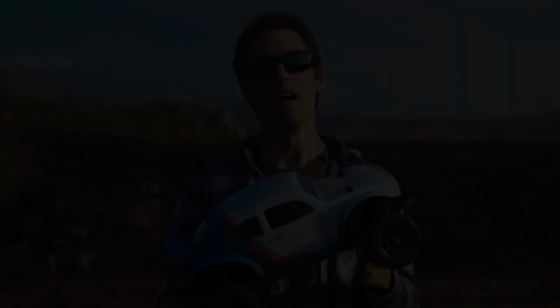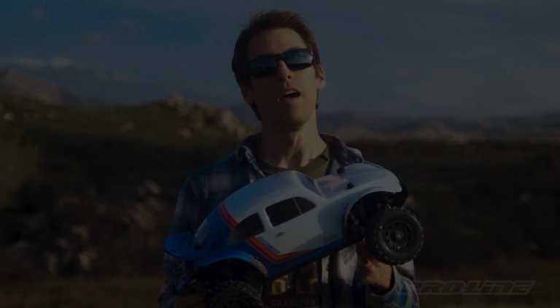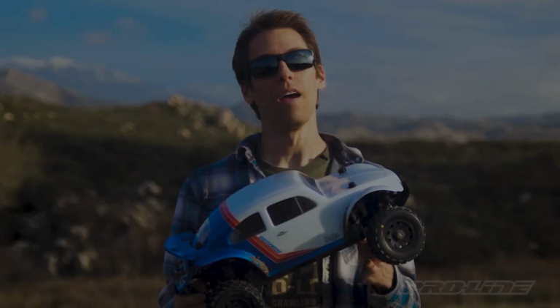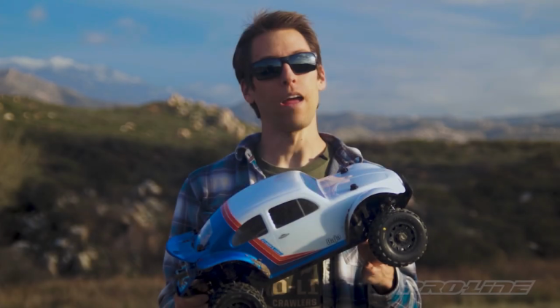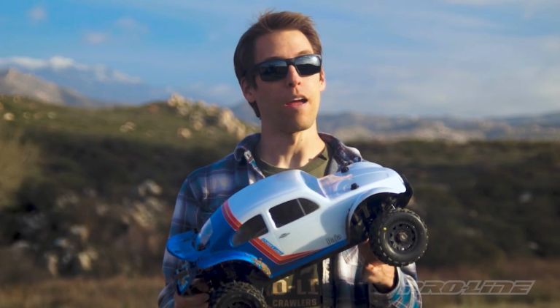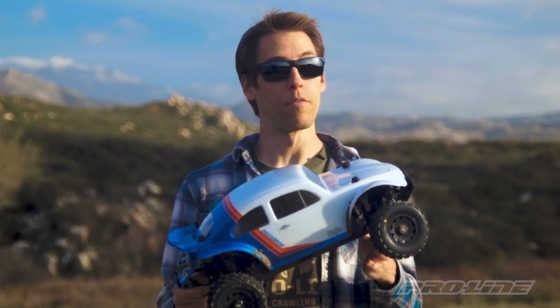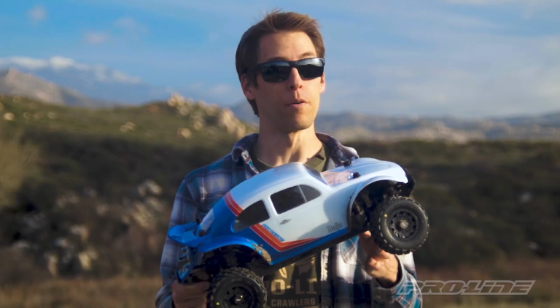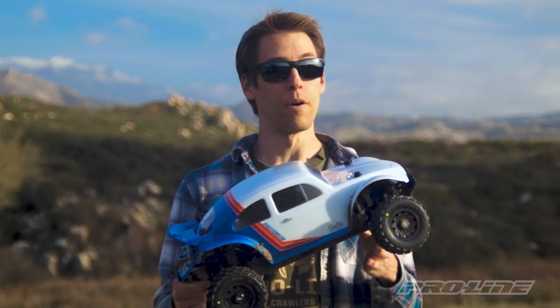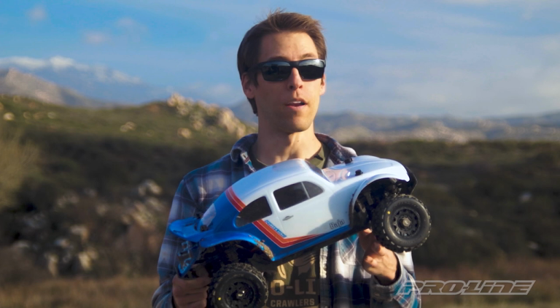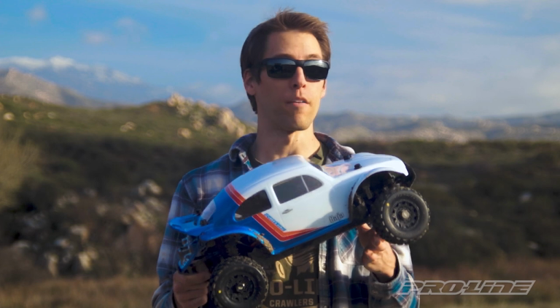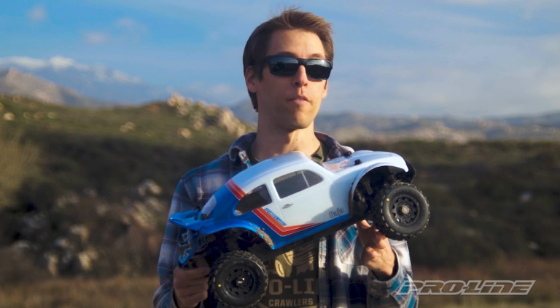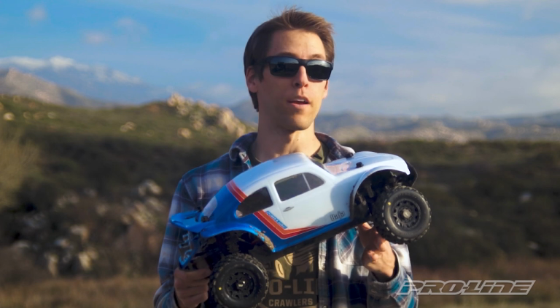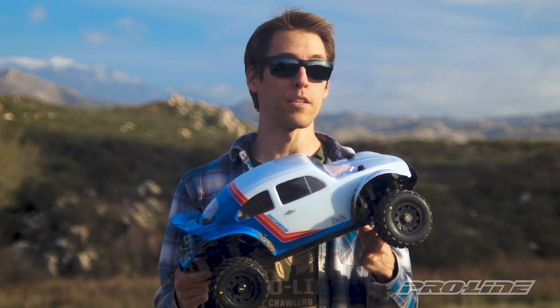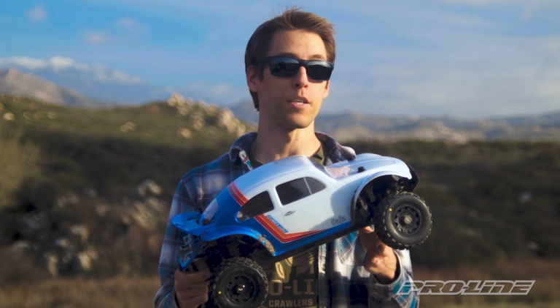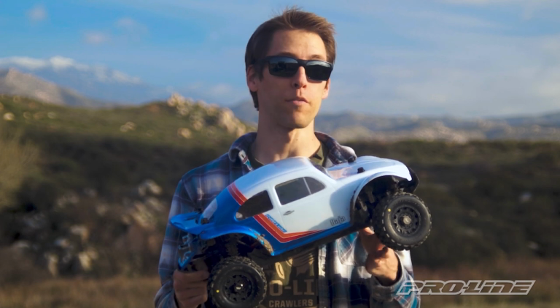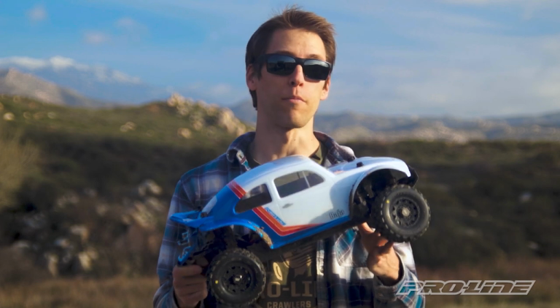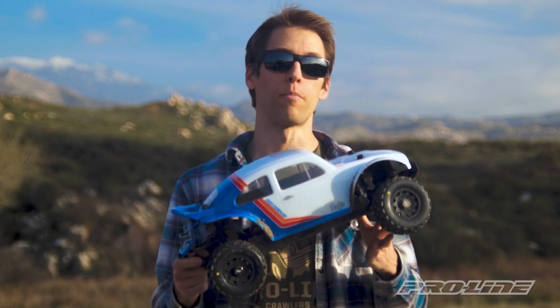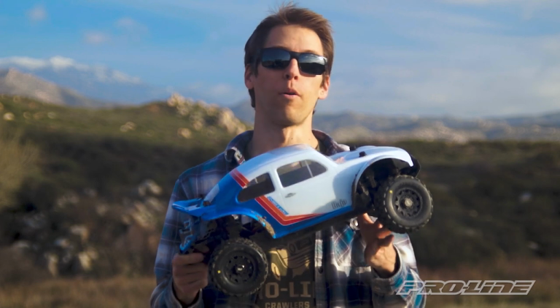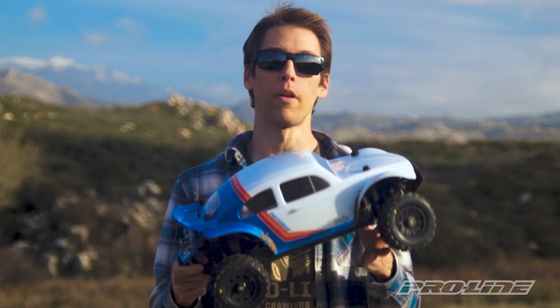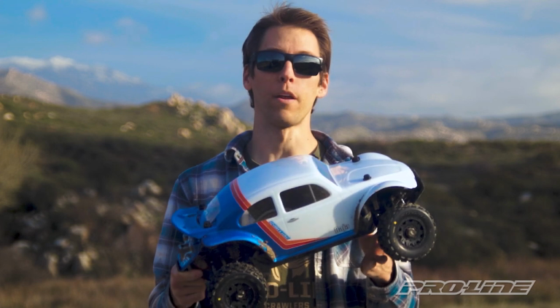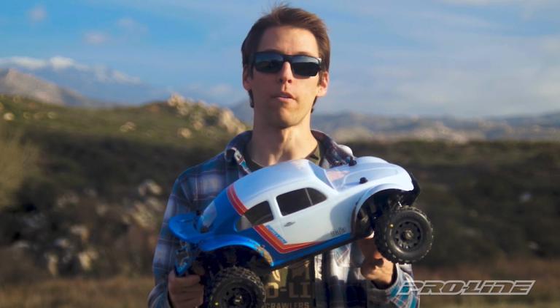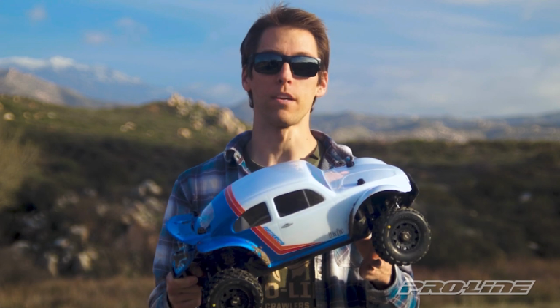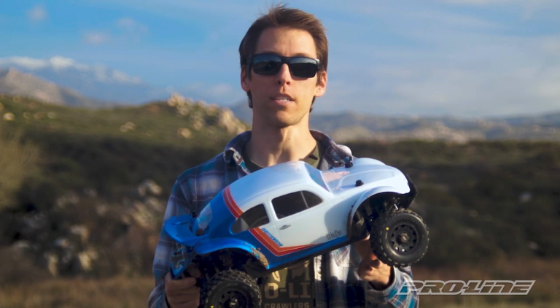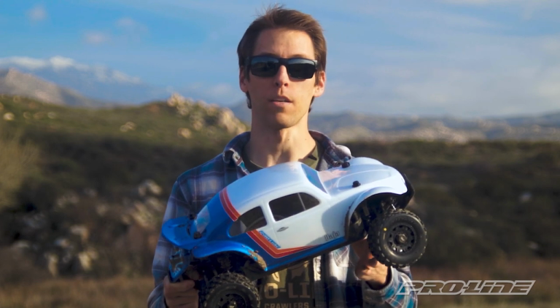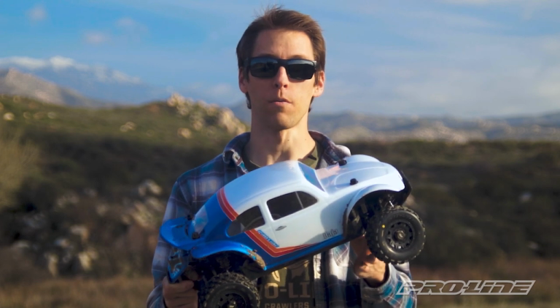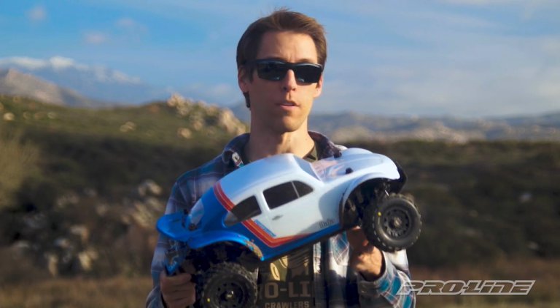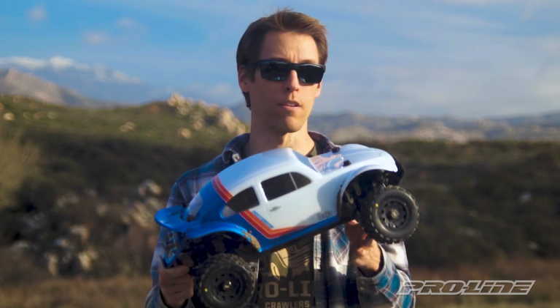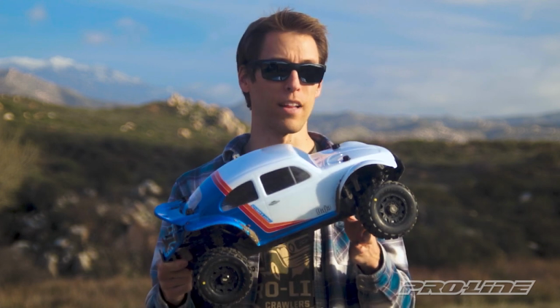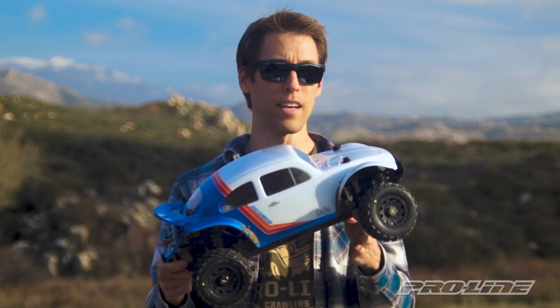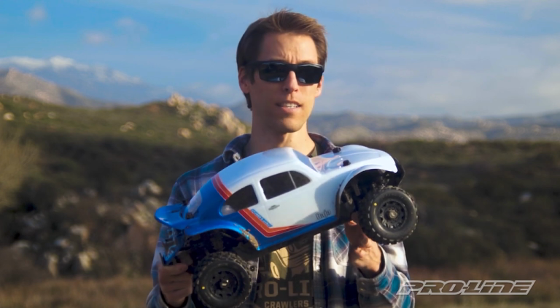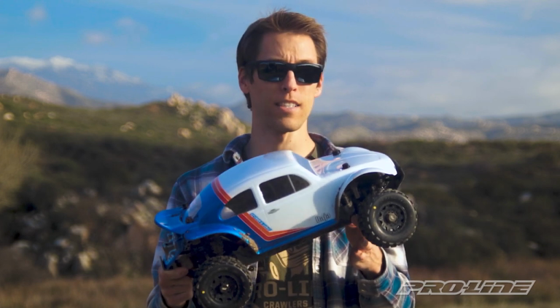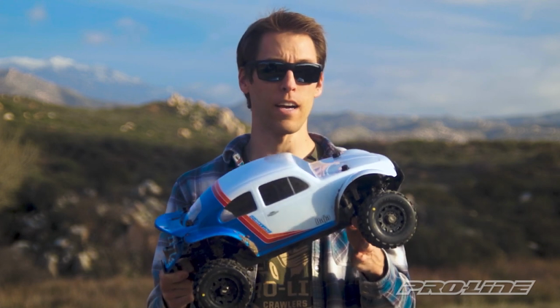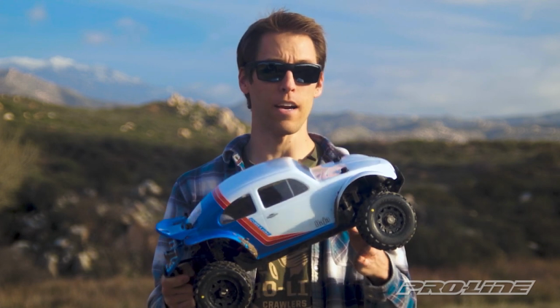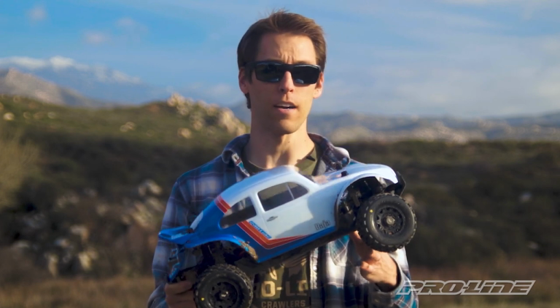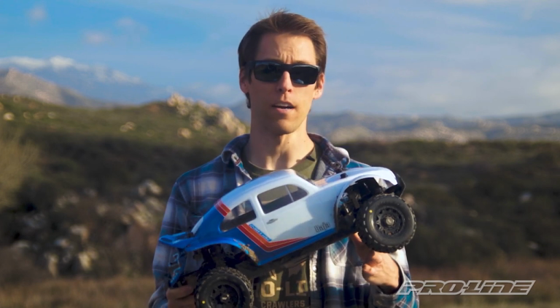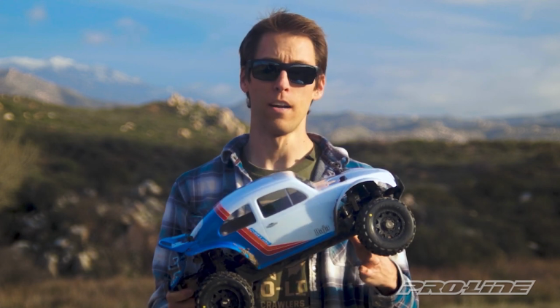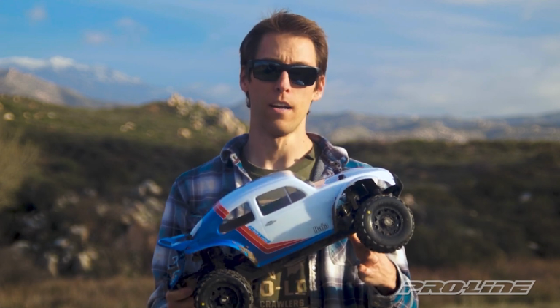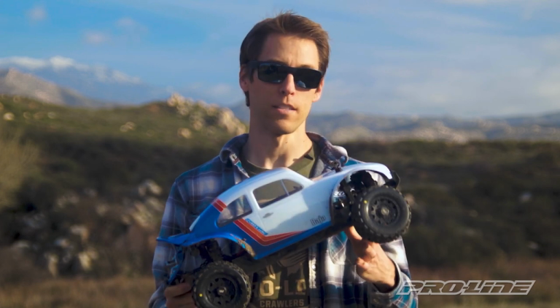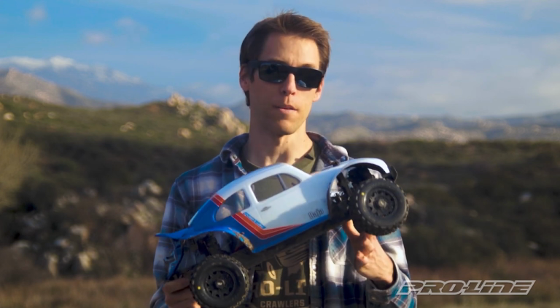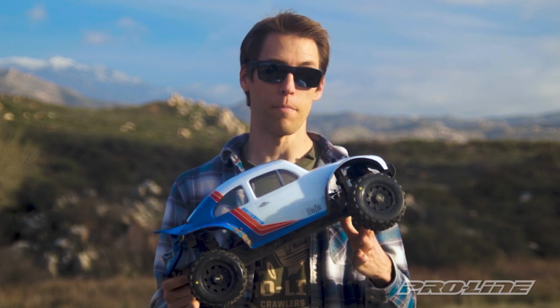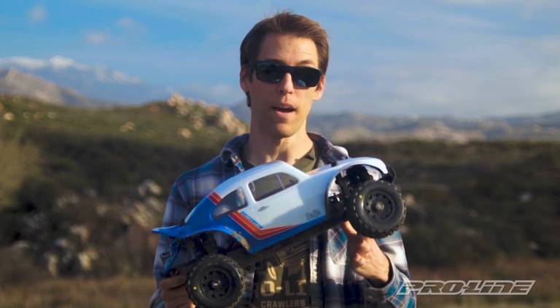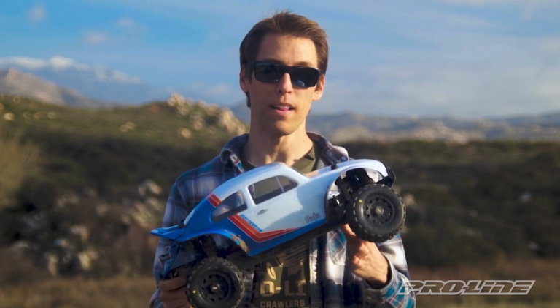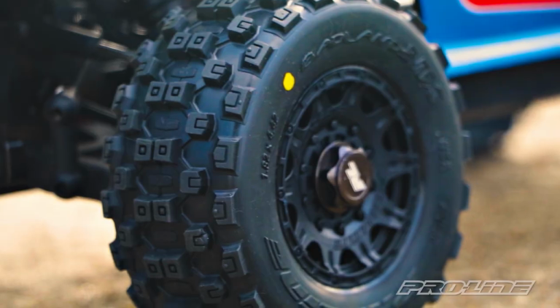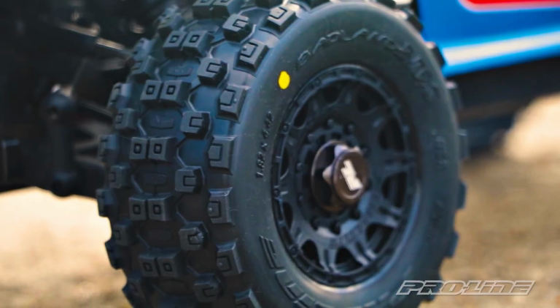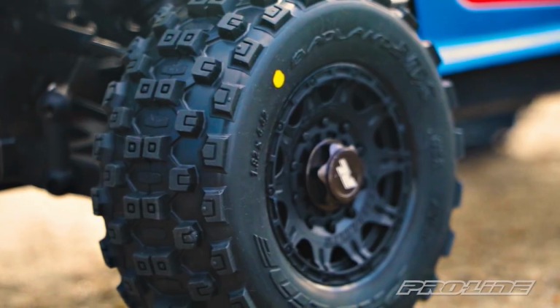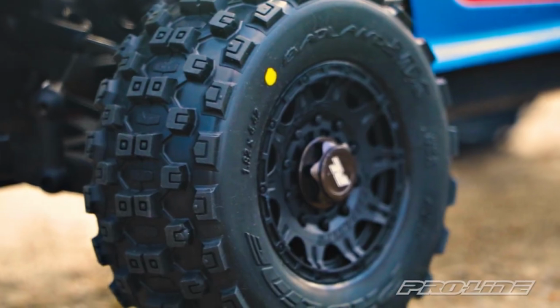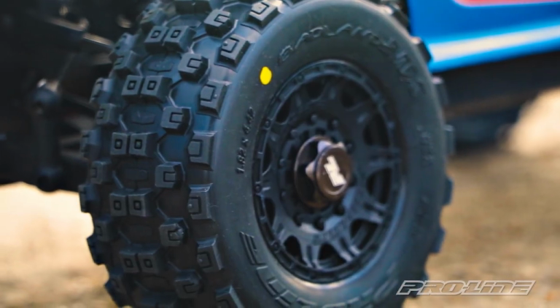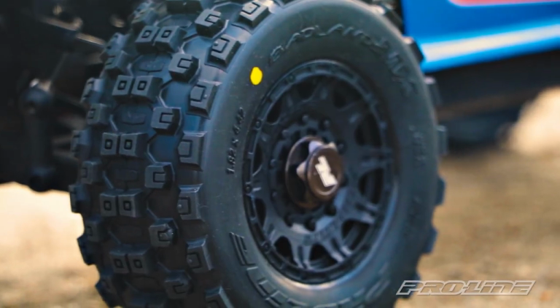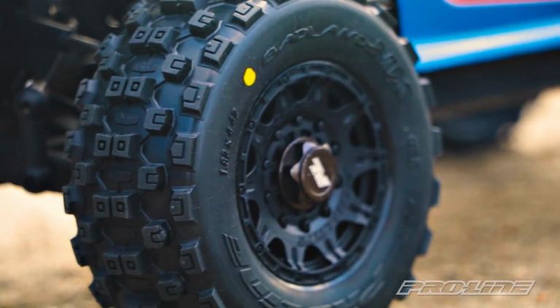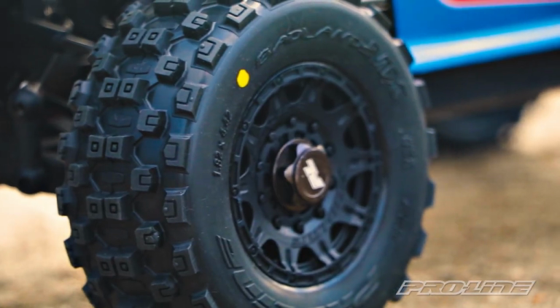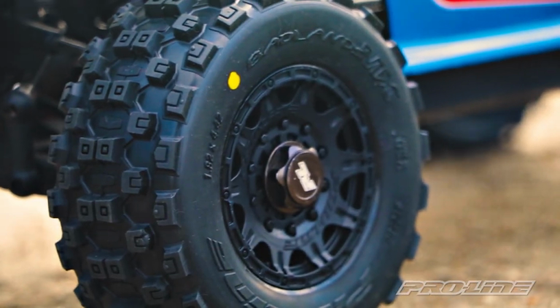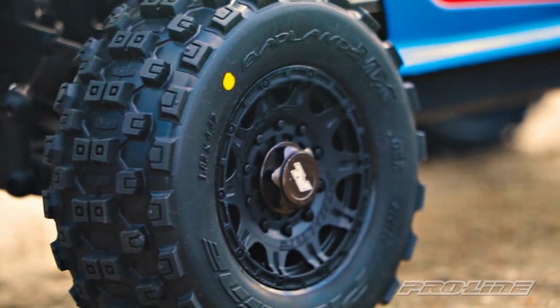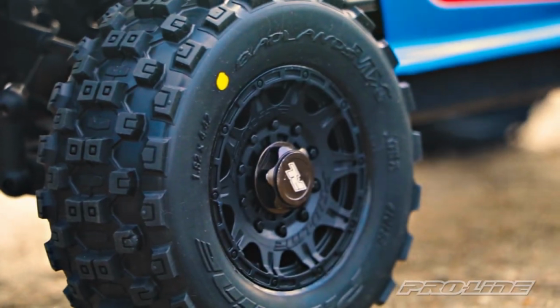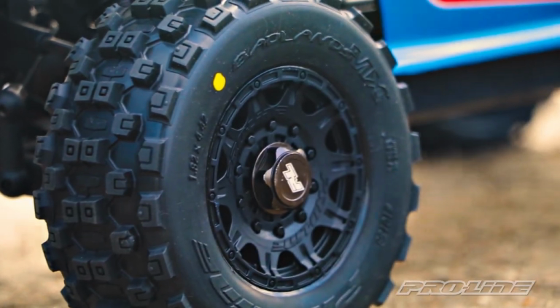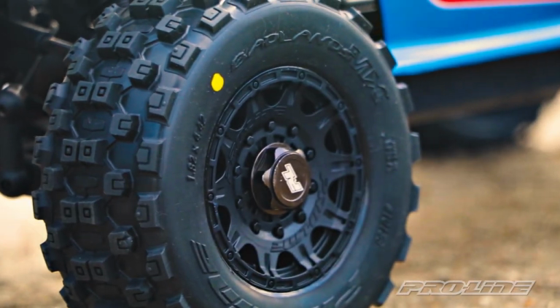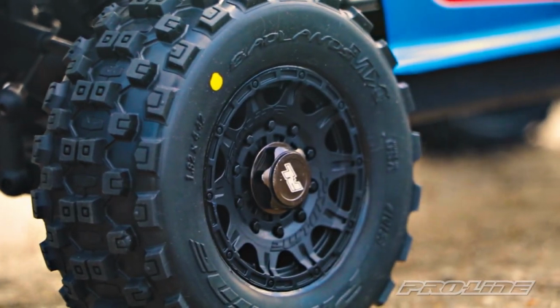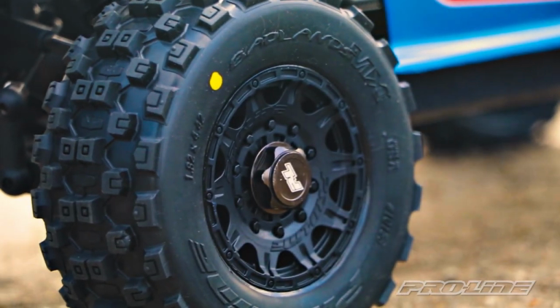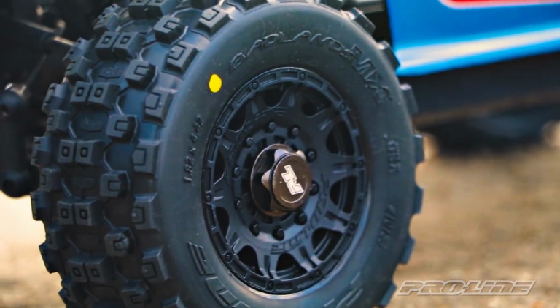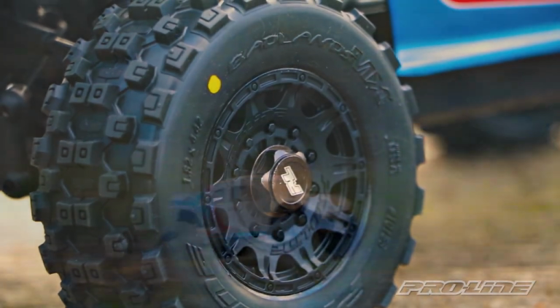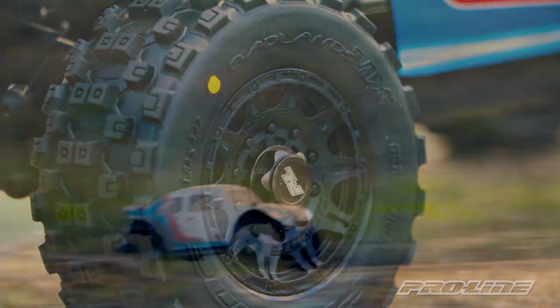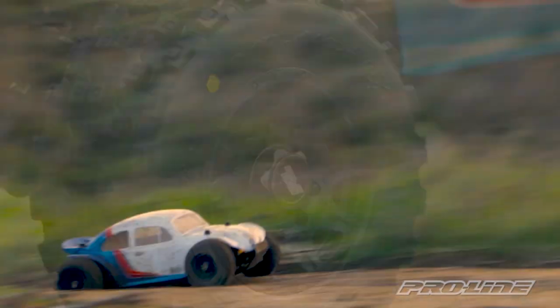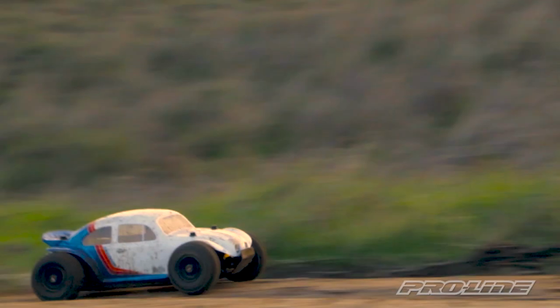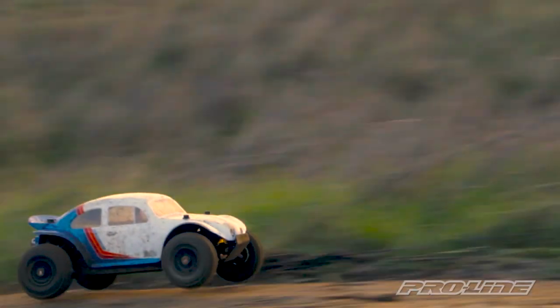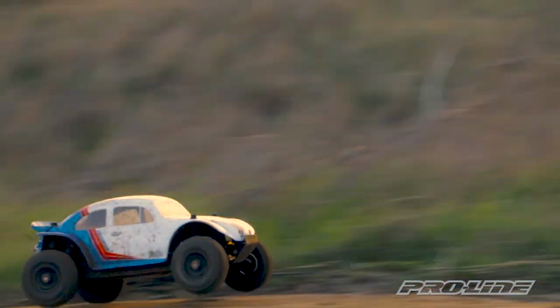Hey everyone, Vance here from ProLine Racing with our latest tire, the Badlands MX-SC for short course tread.